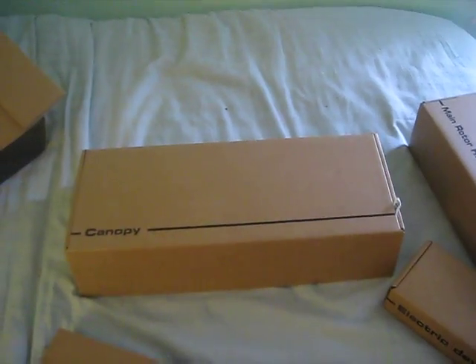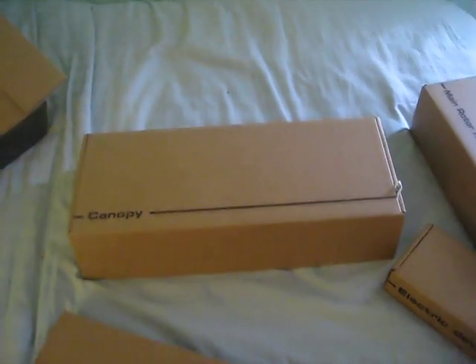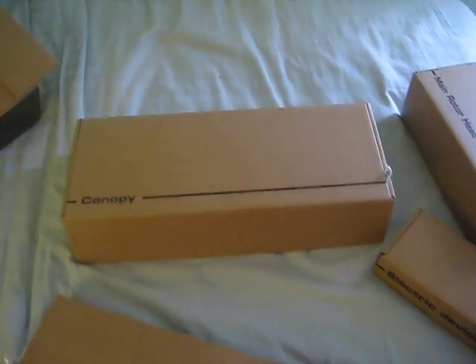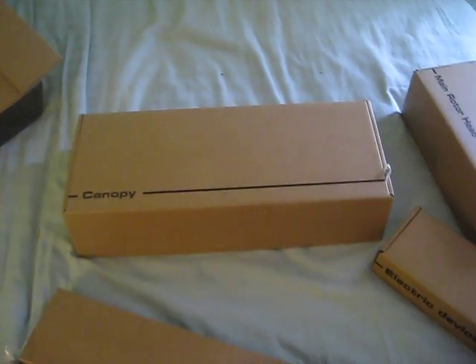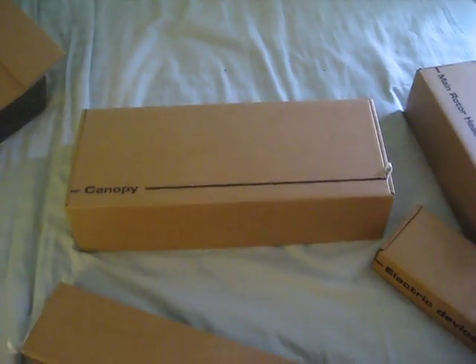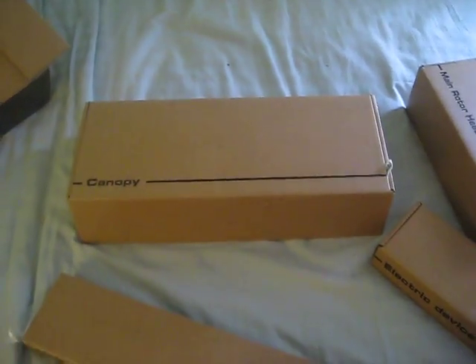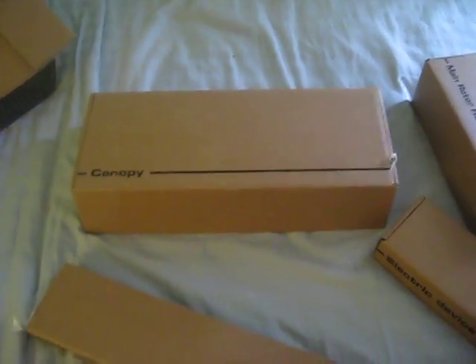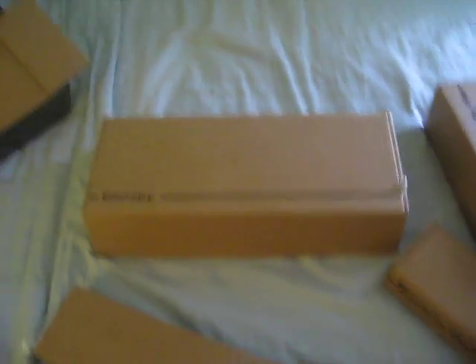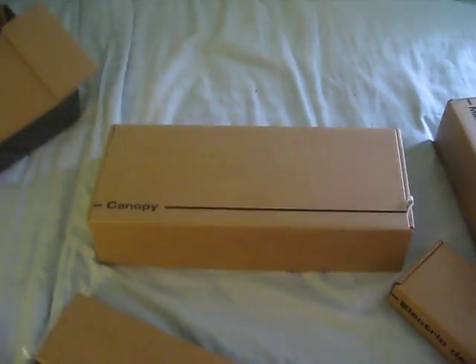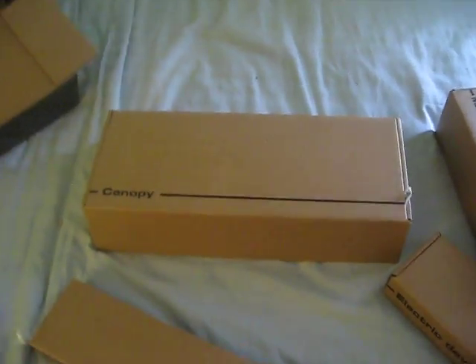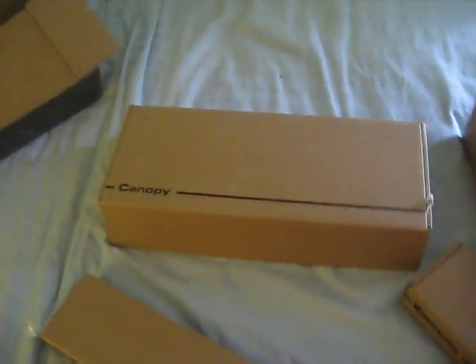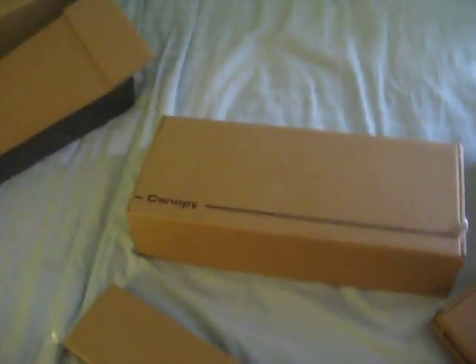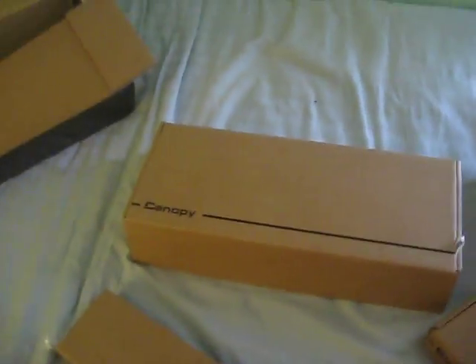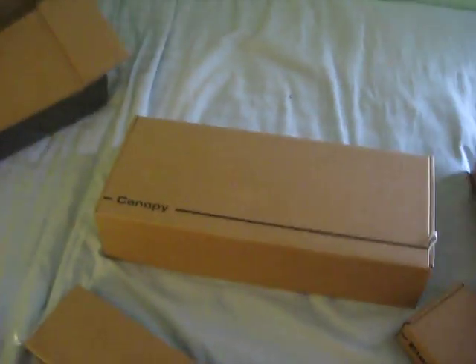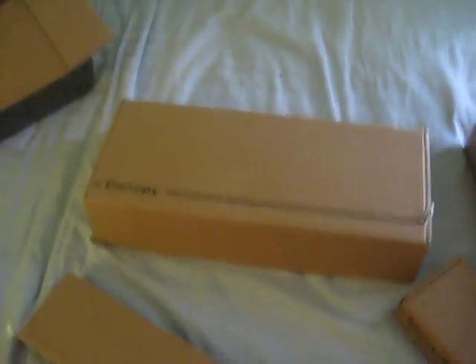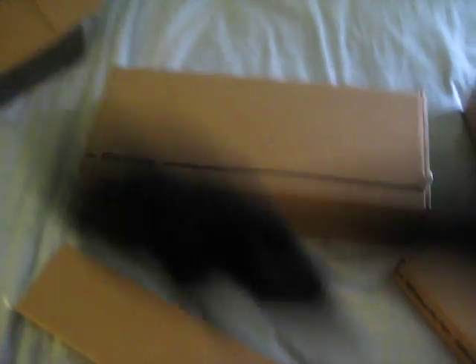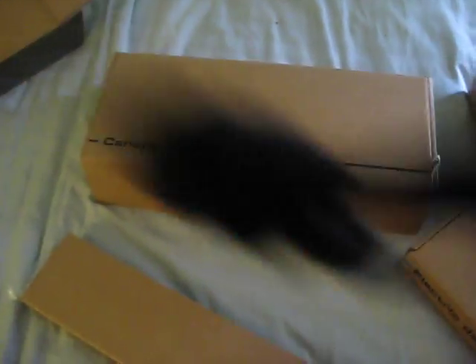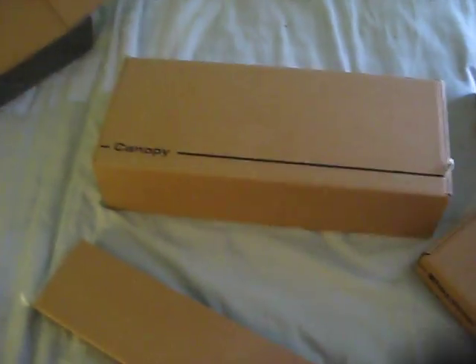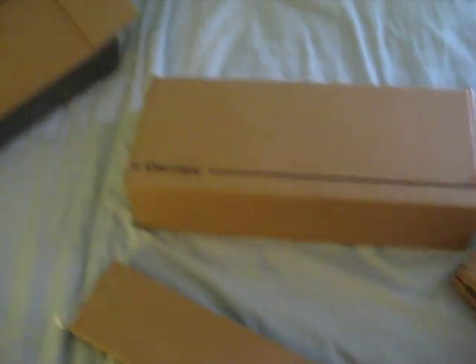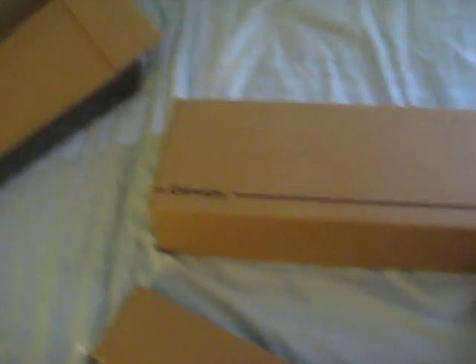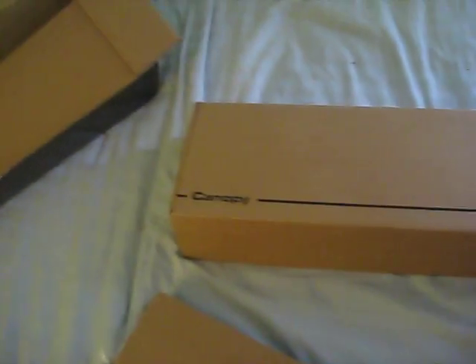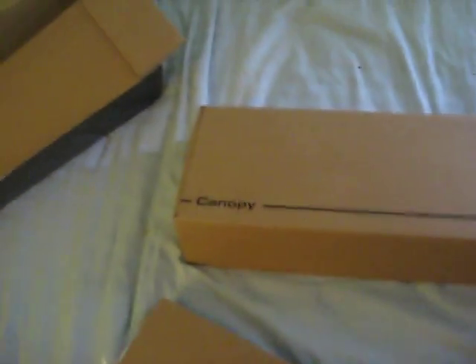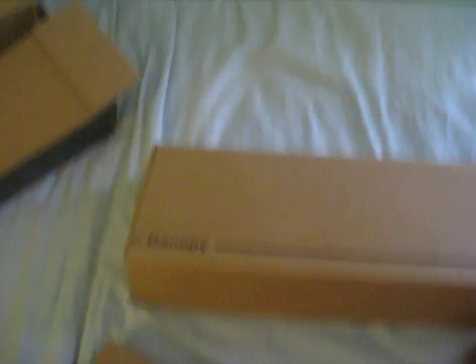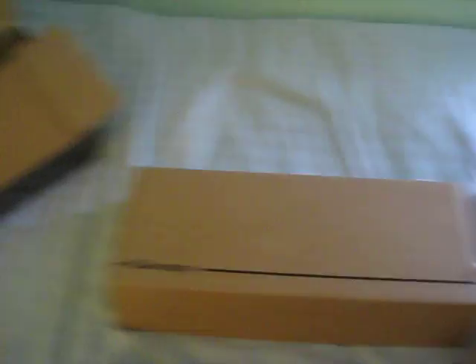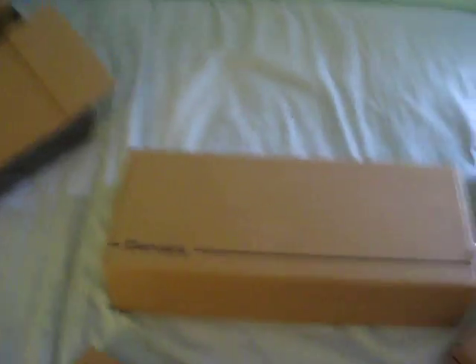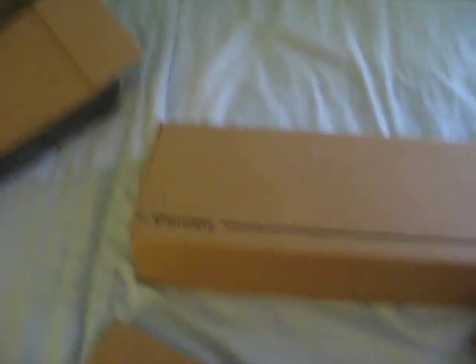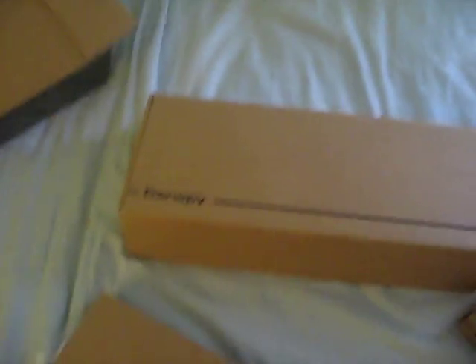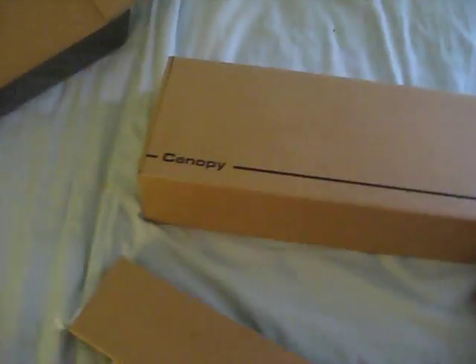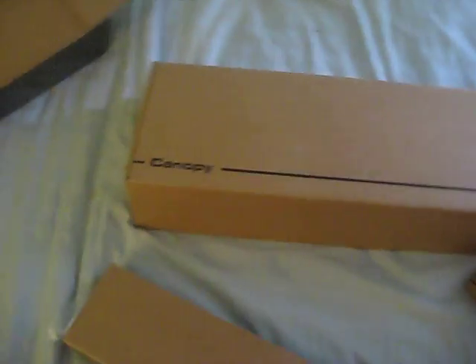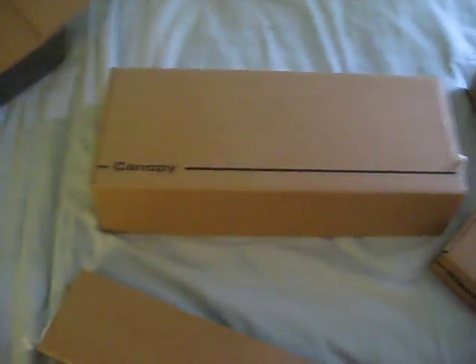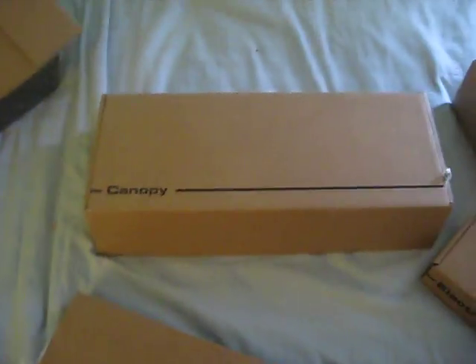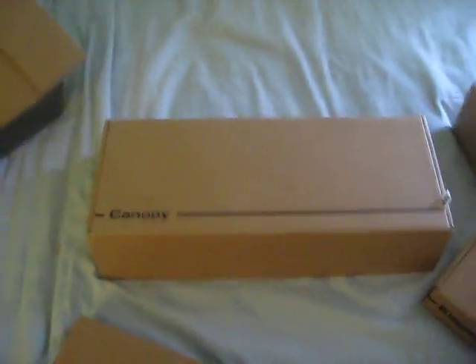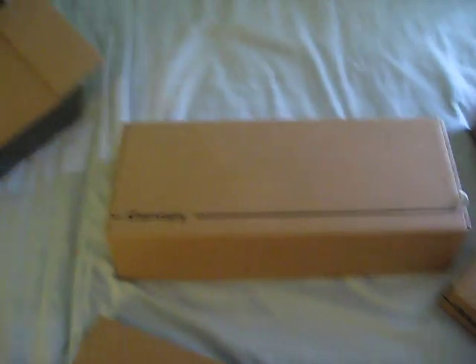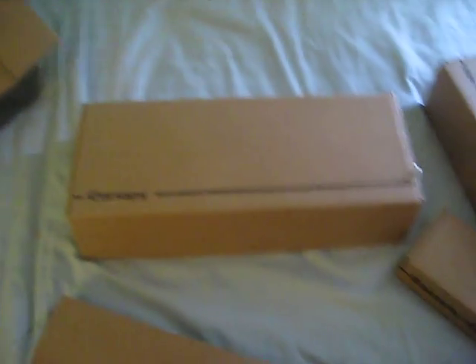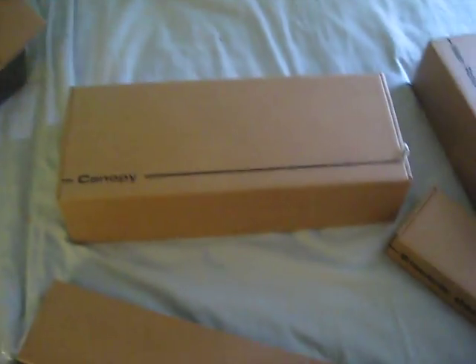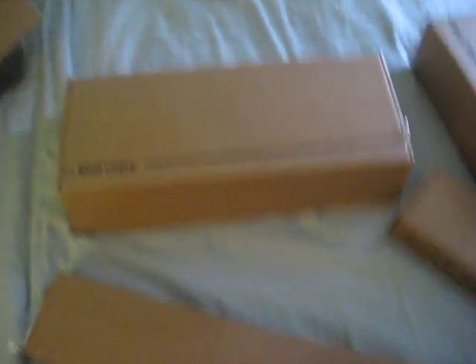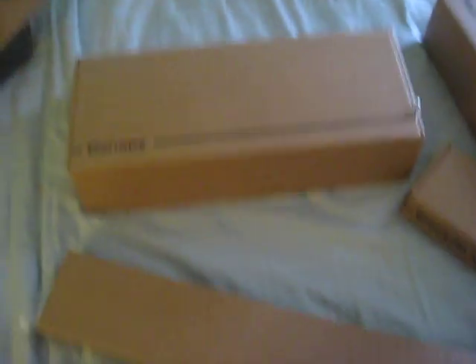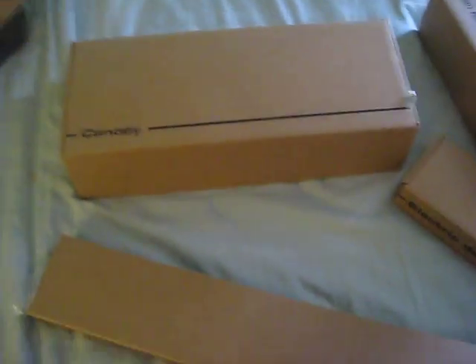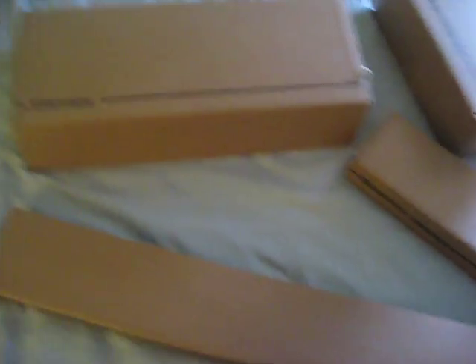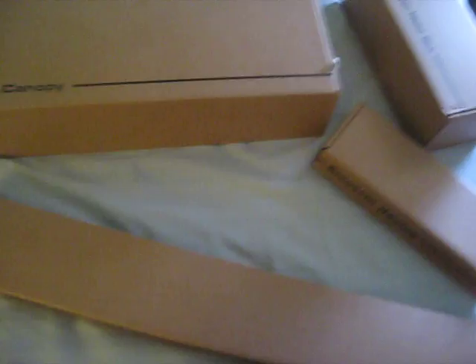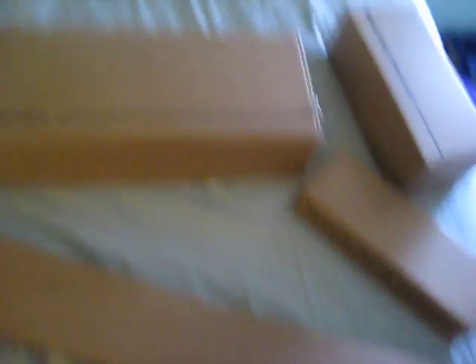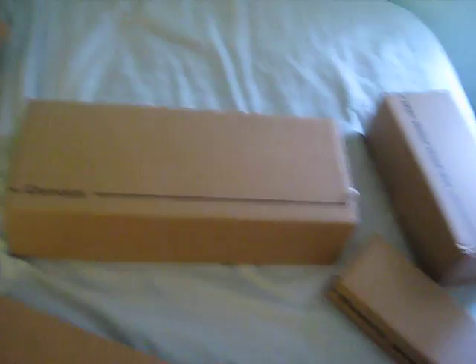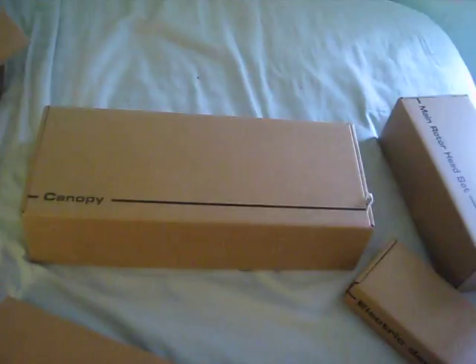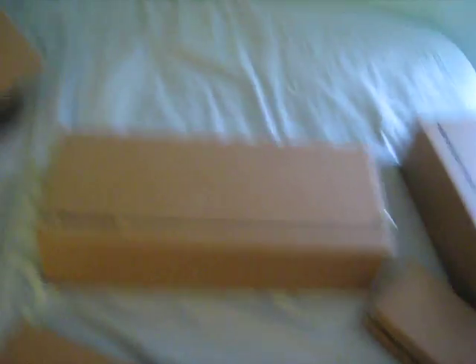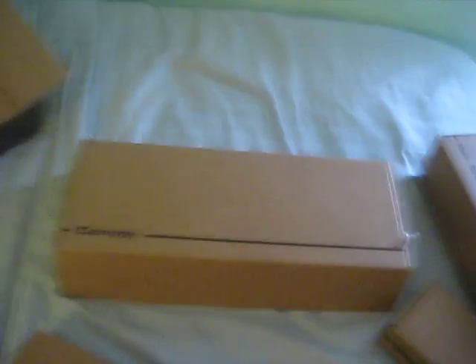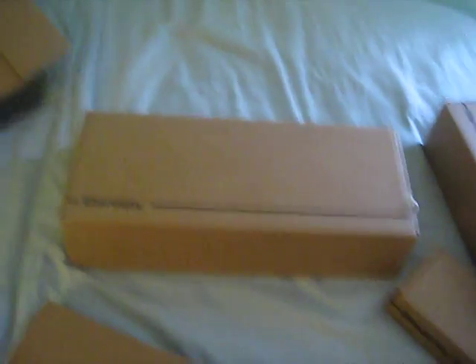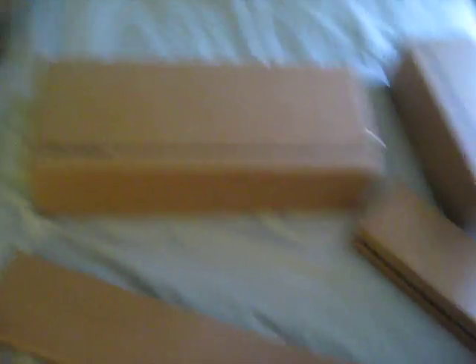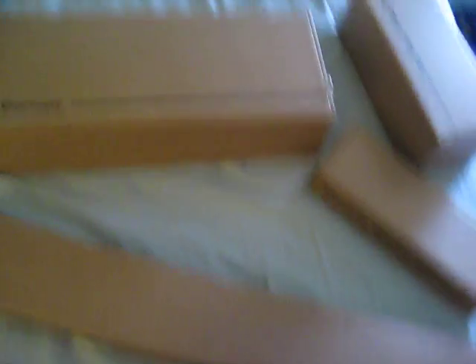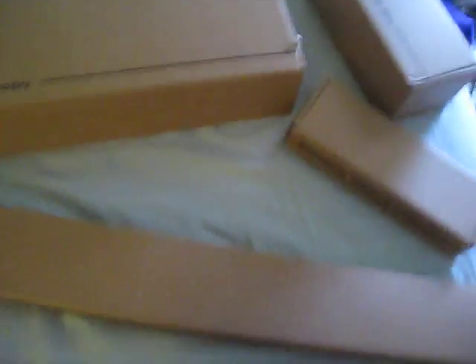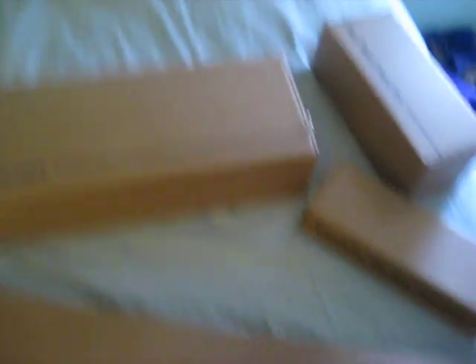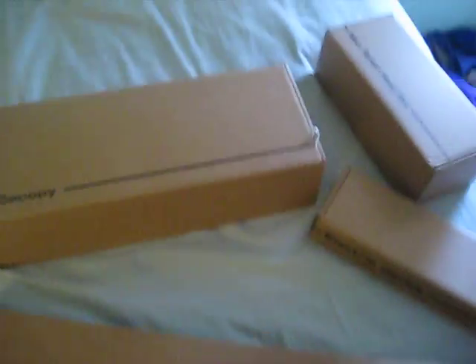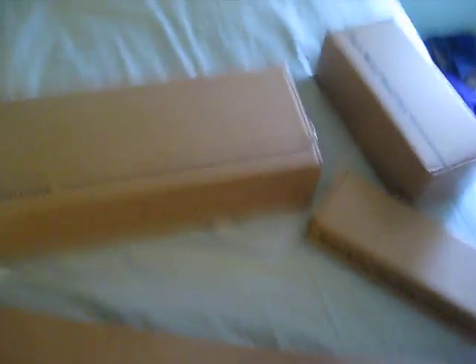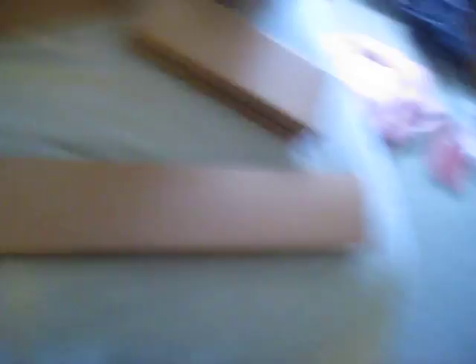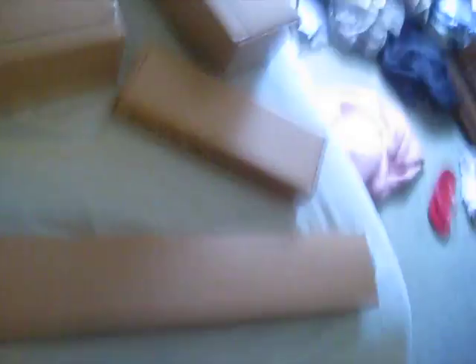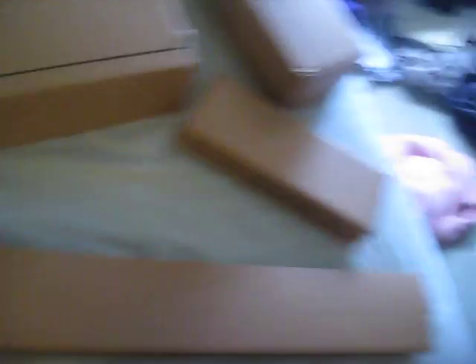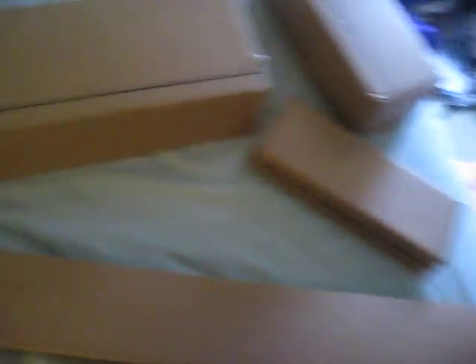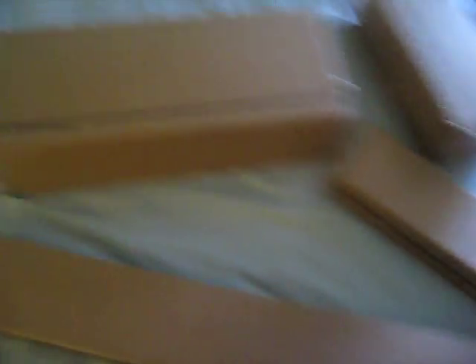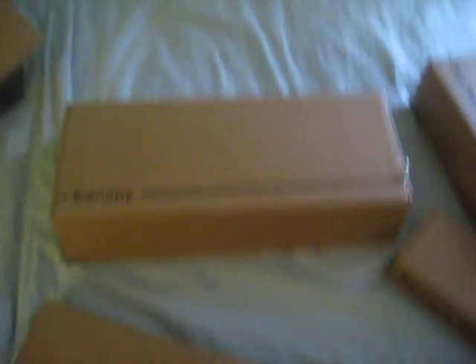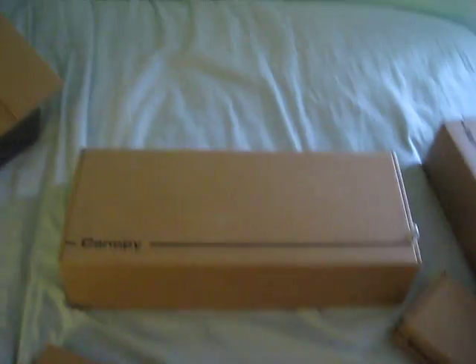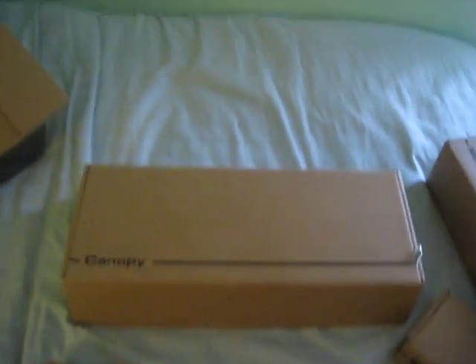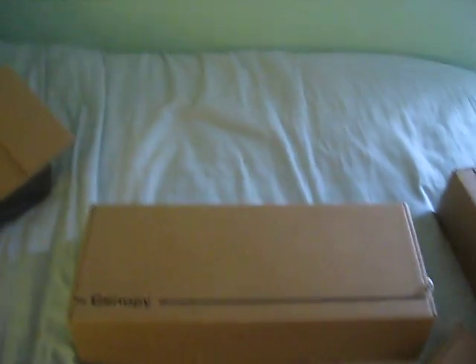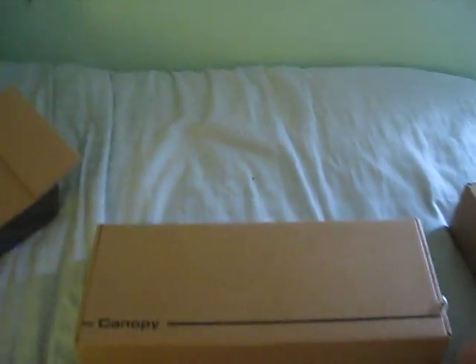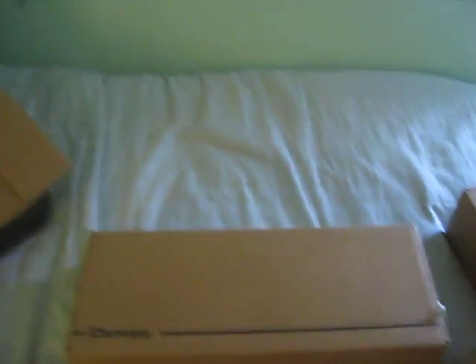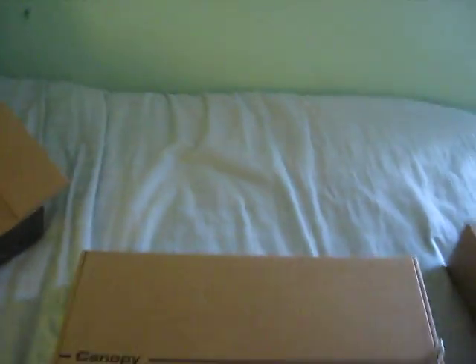OK guys, I'm going to make a quick little video of what's in the box, because I kind of just want to start tearing it apart and put it together, so I'm just going to do it real quick.